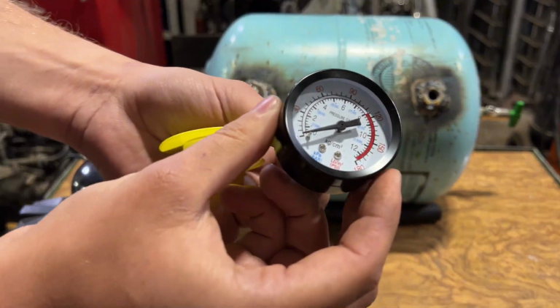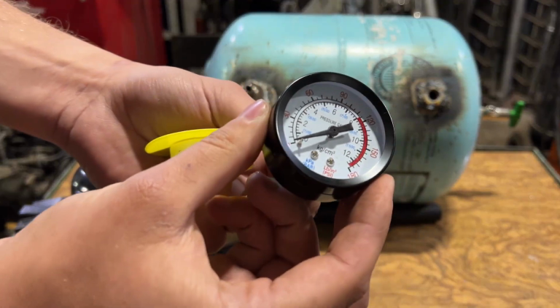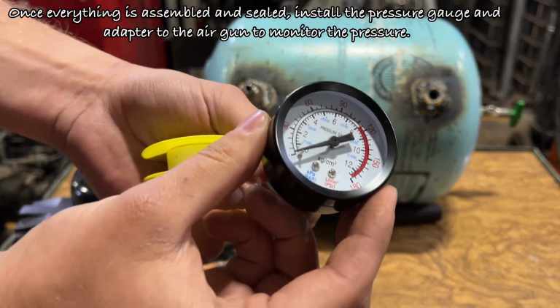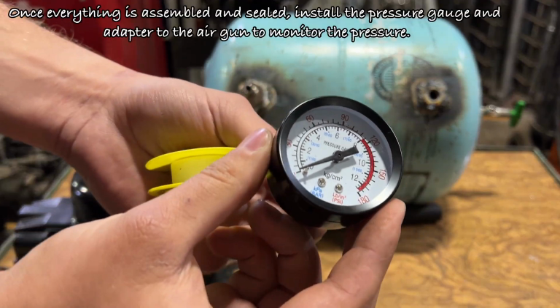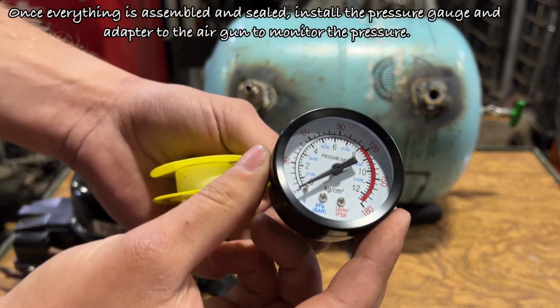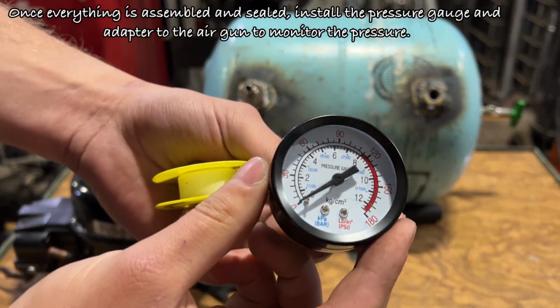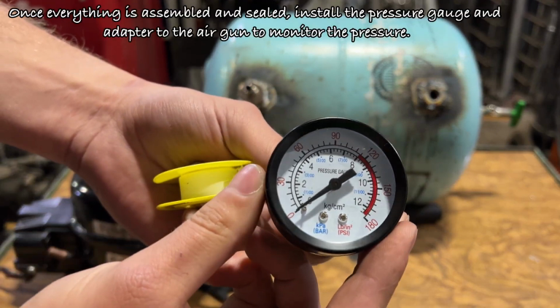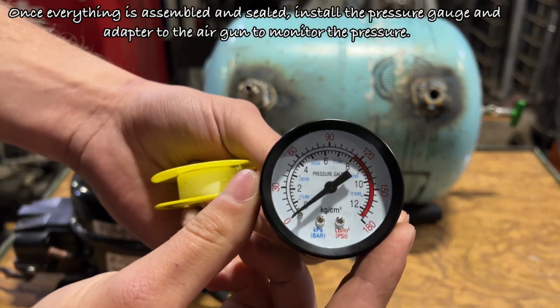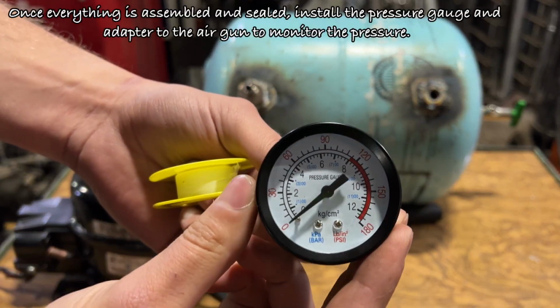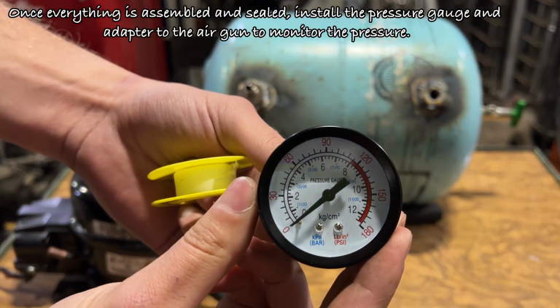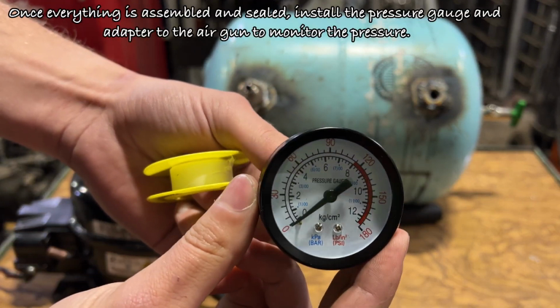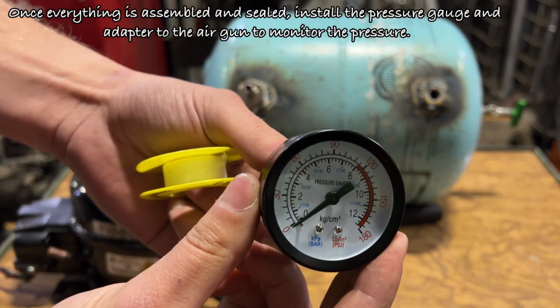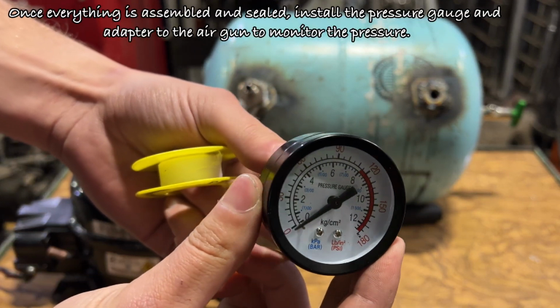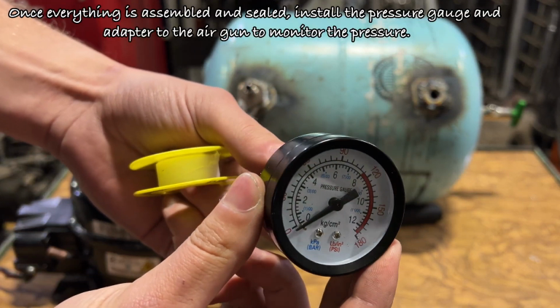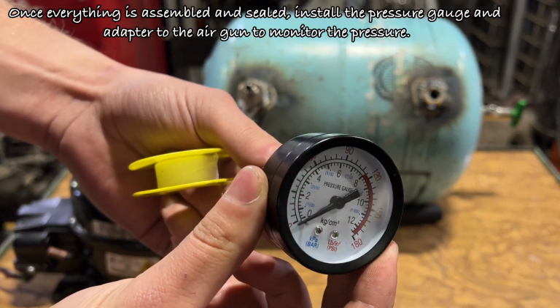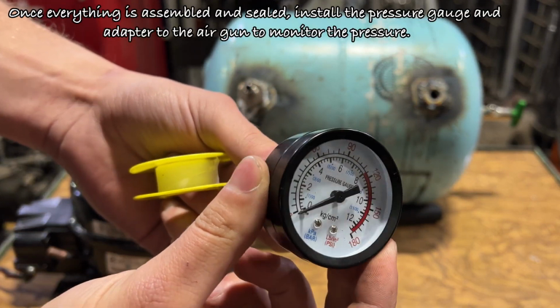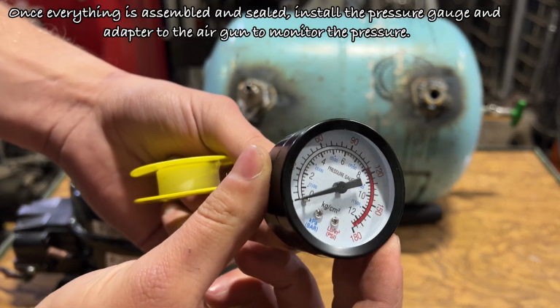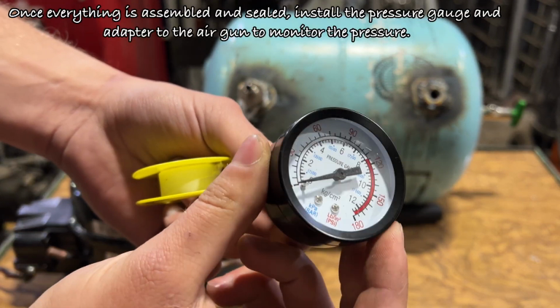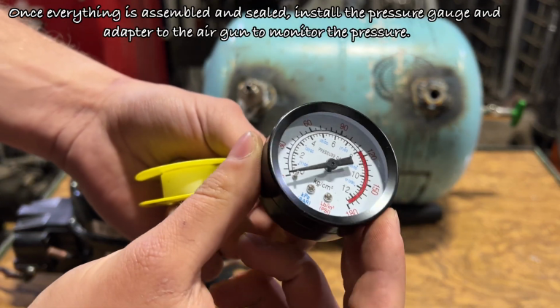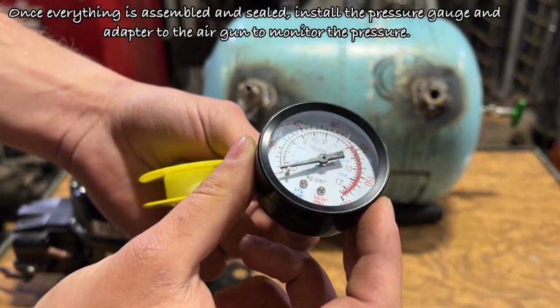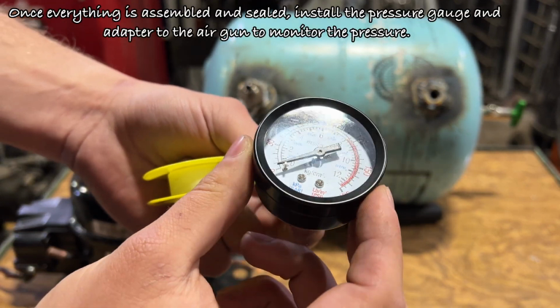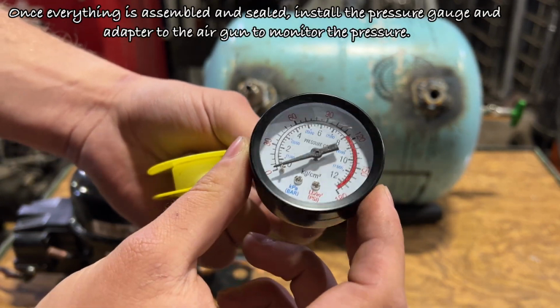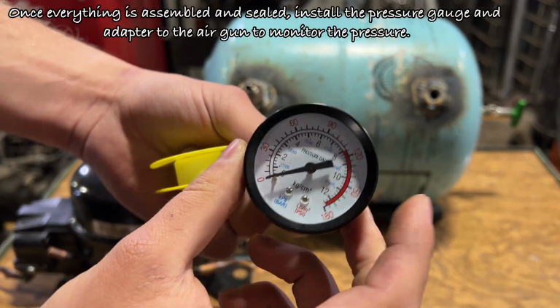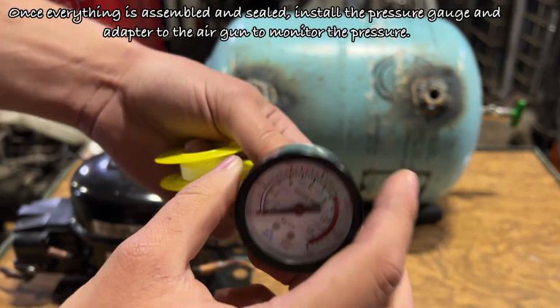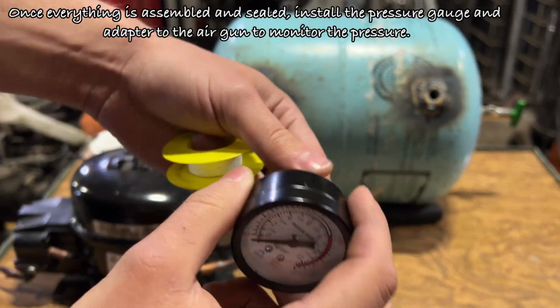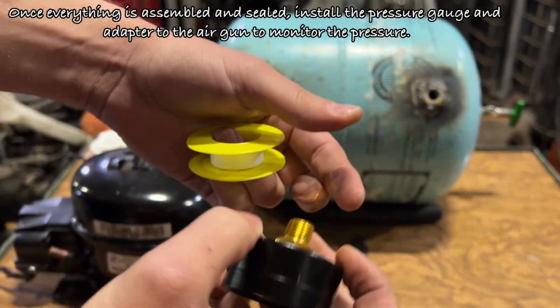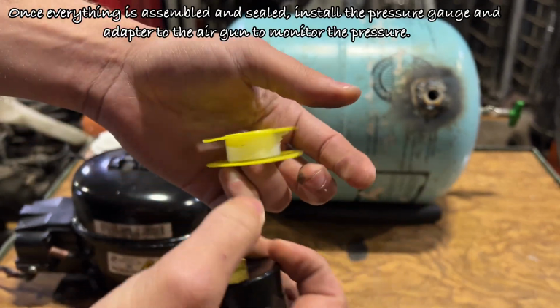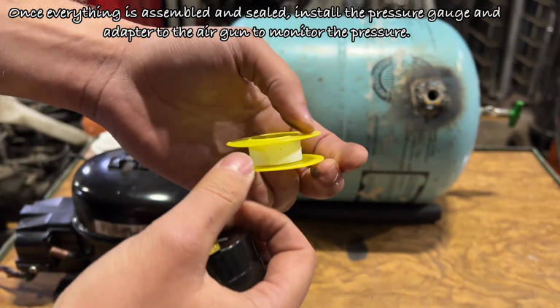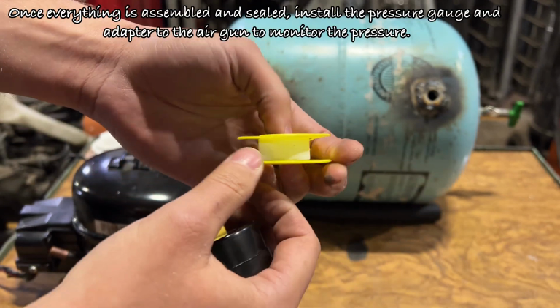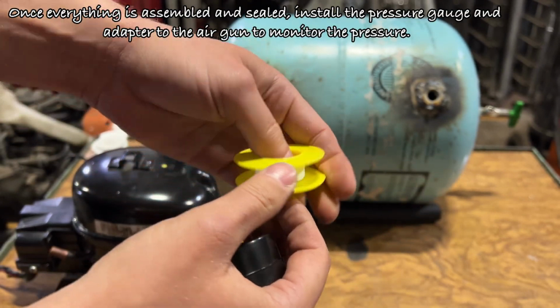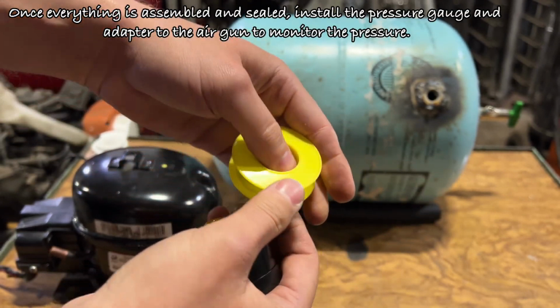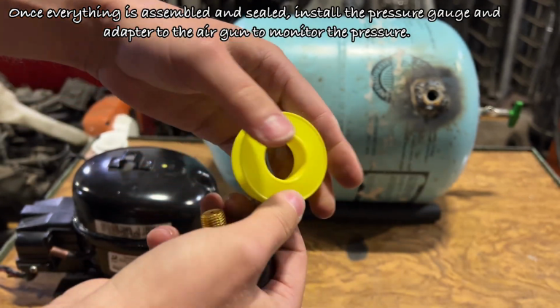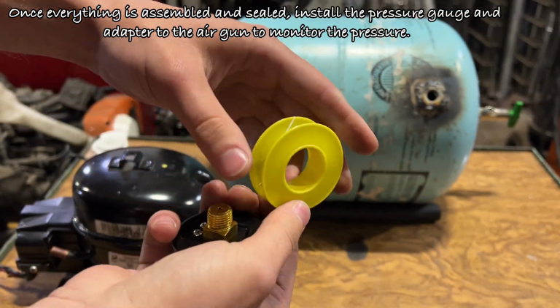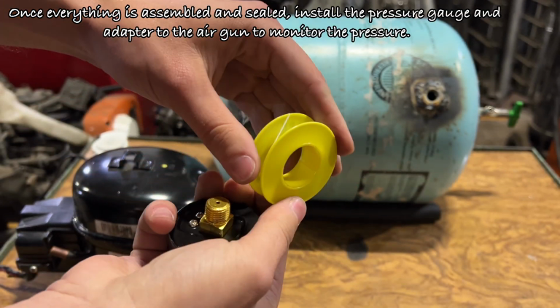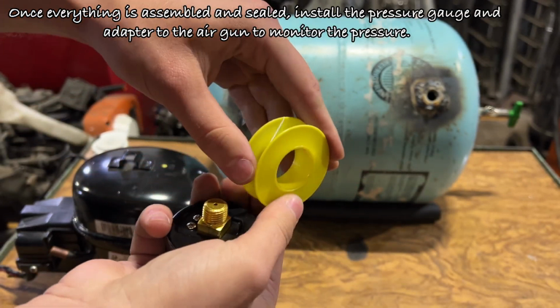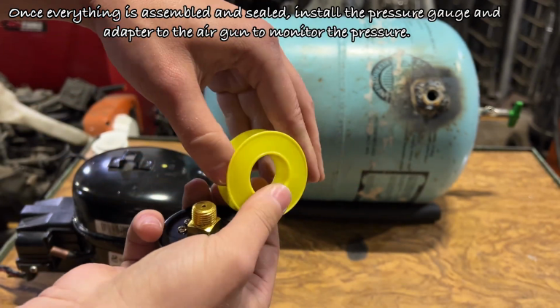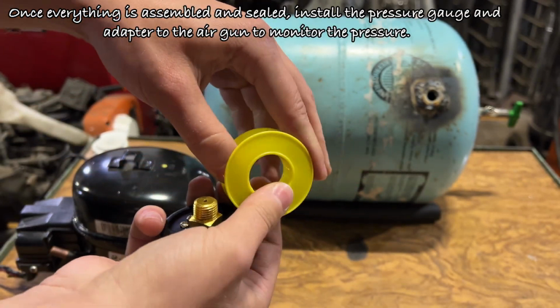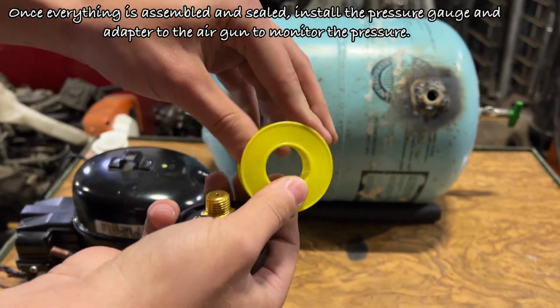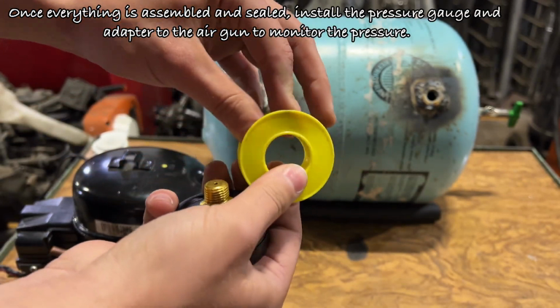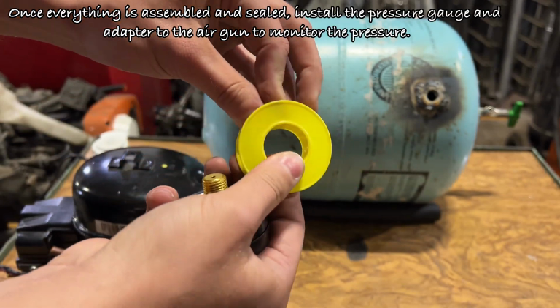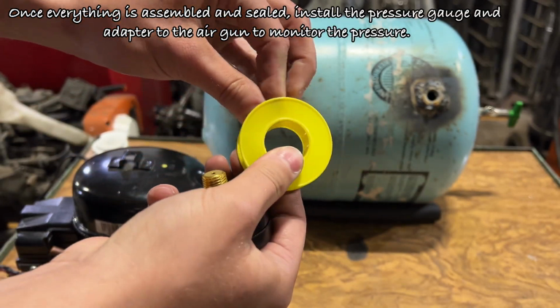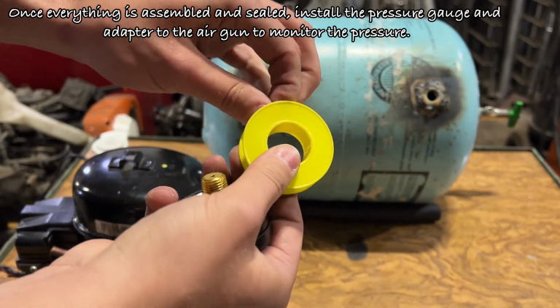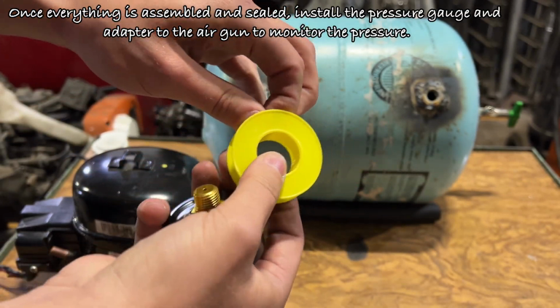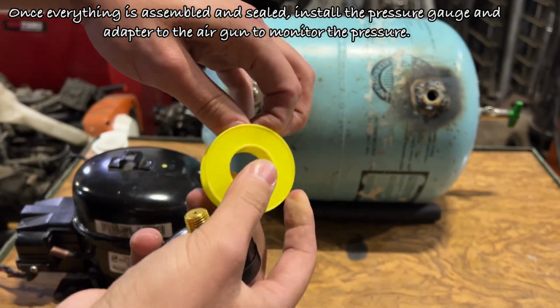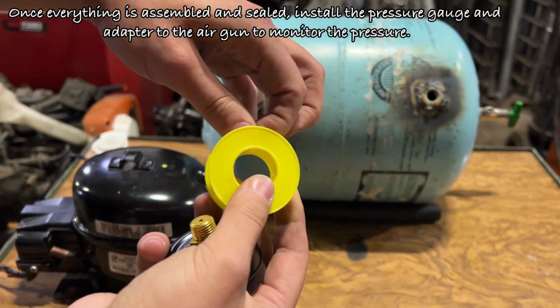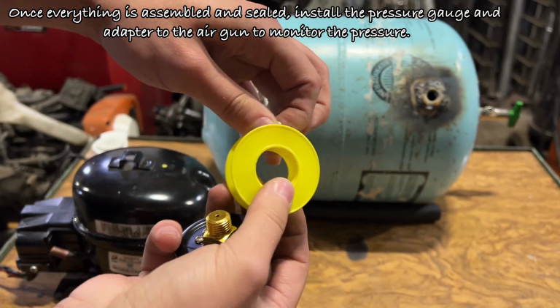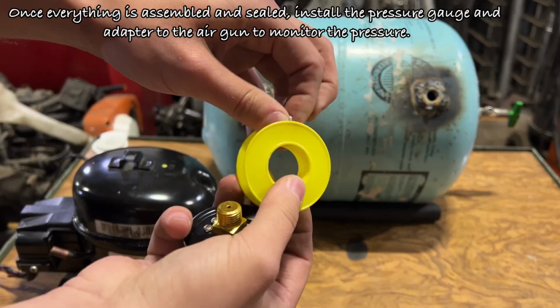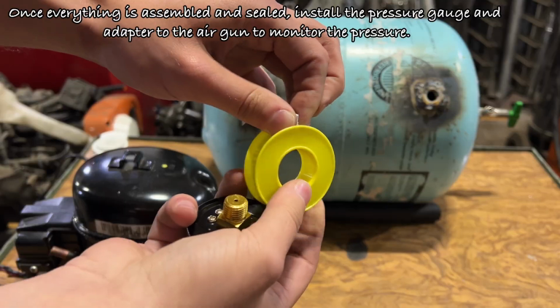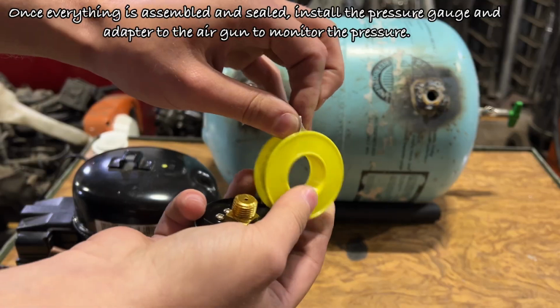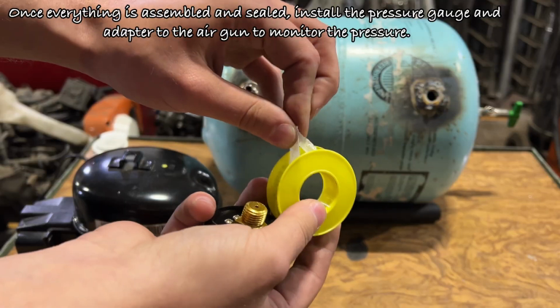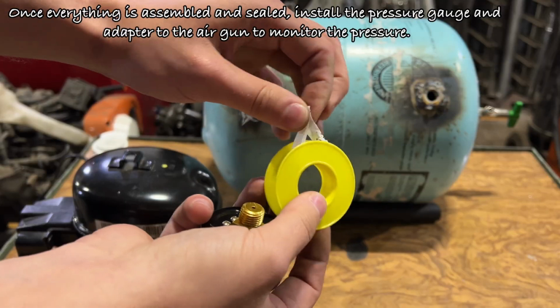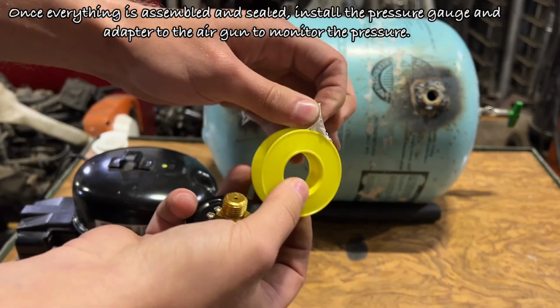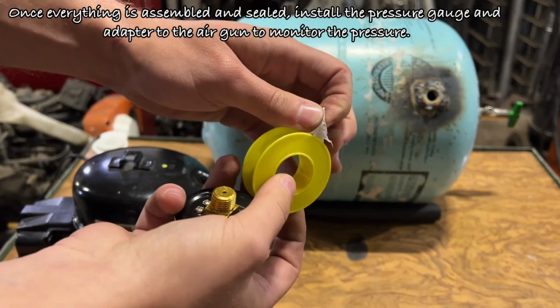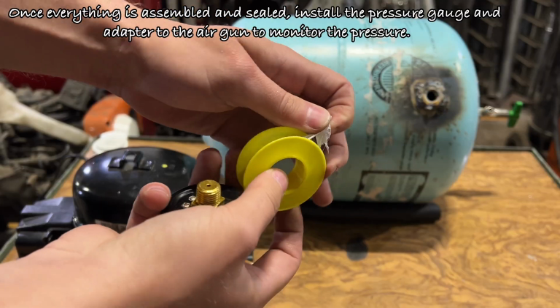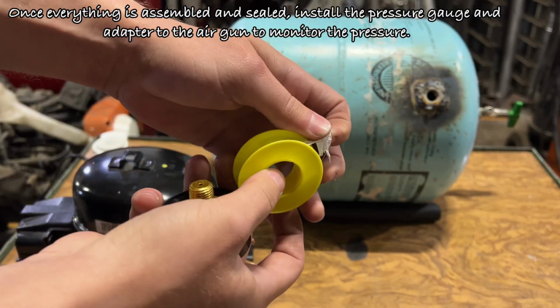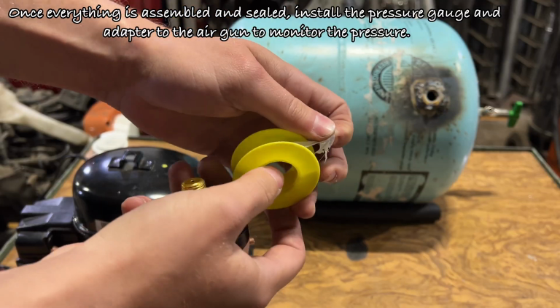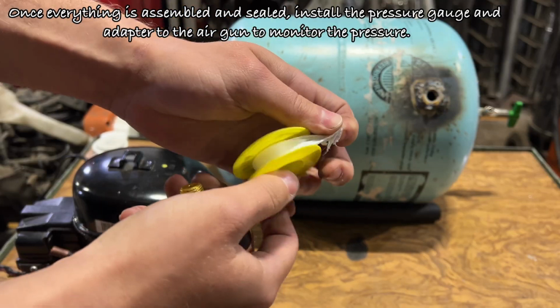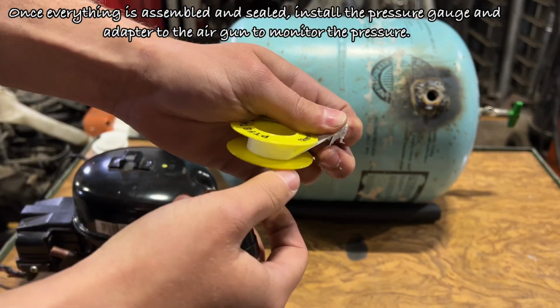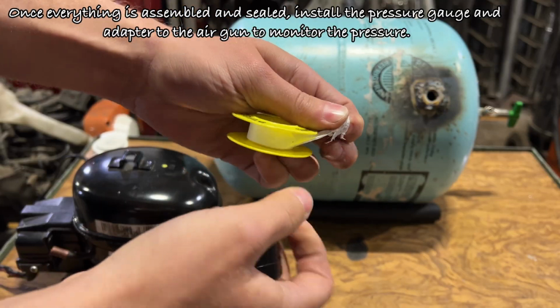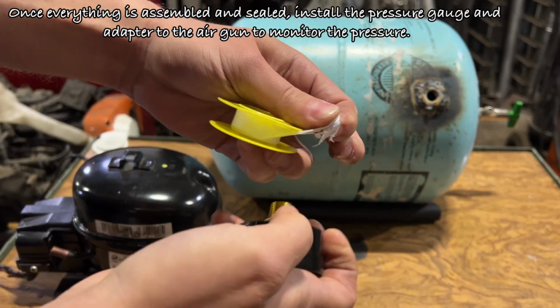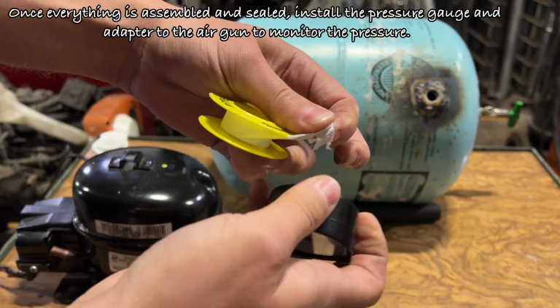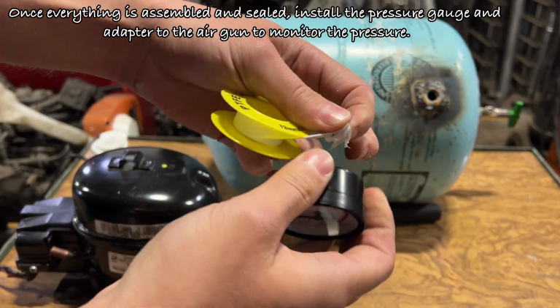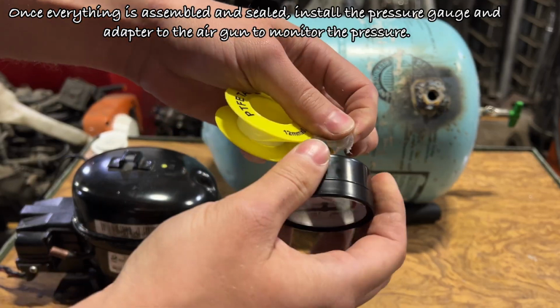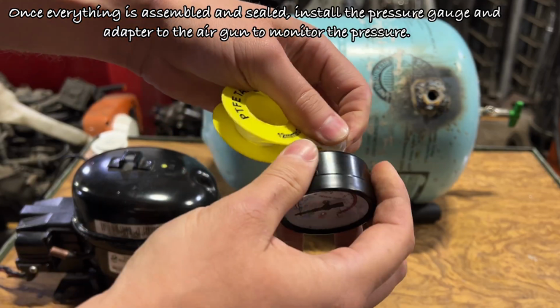Once everything is assembled and sealed, install the pressure gauge and adapter to the air gun to monitor the pressure.